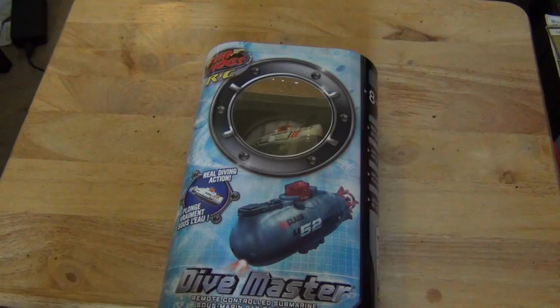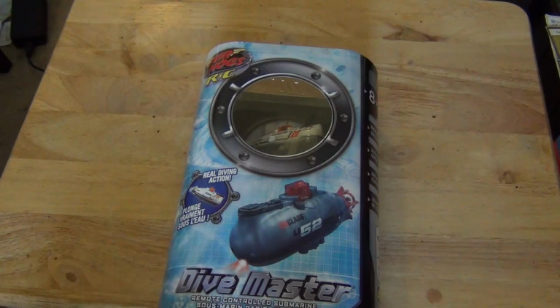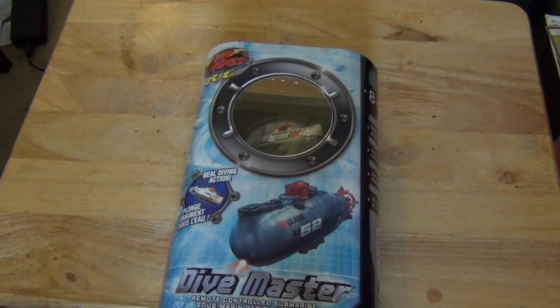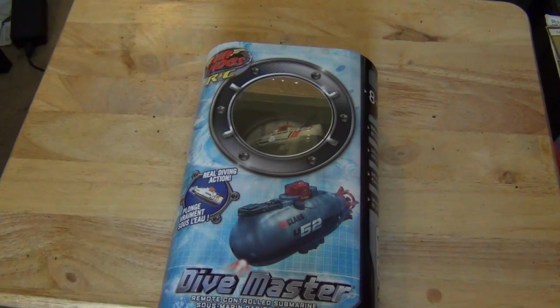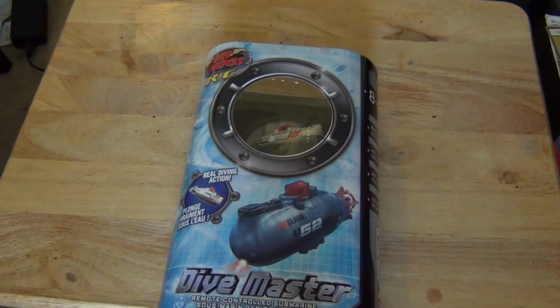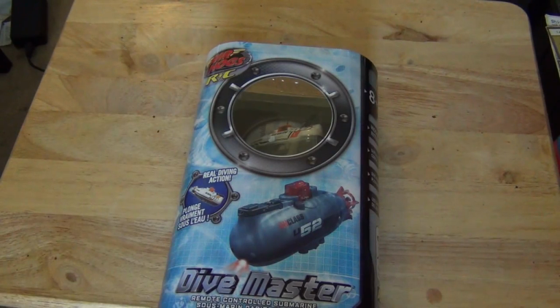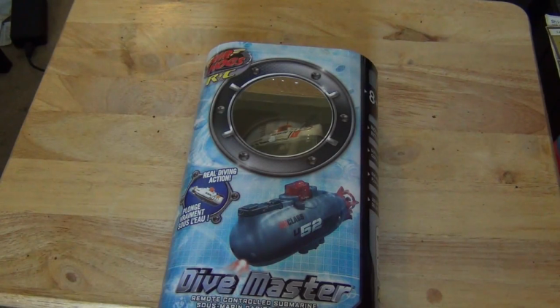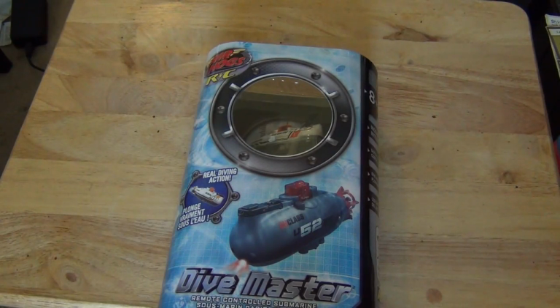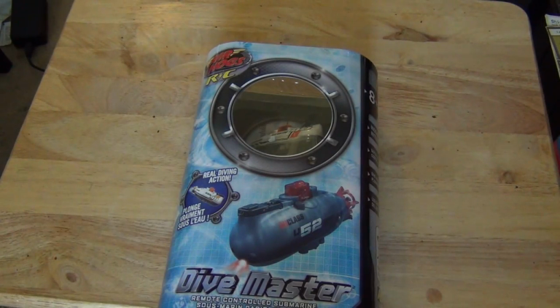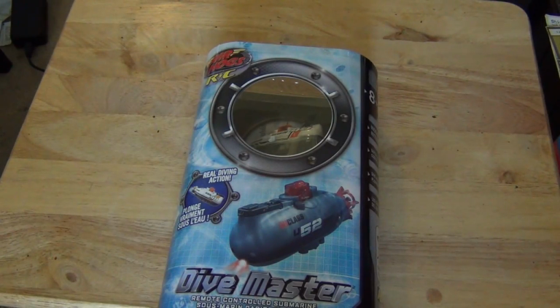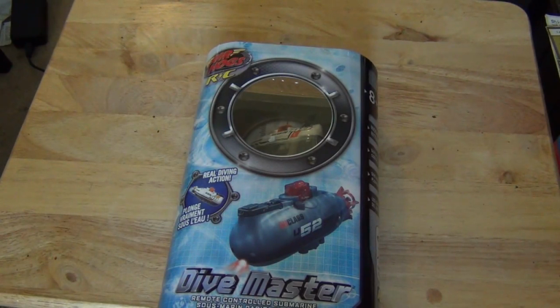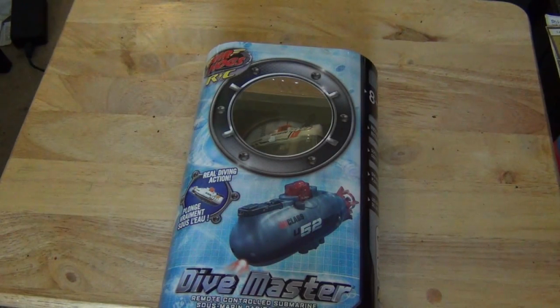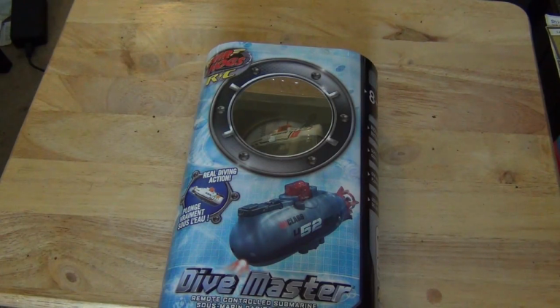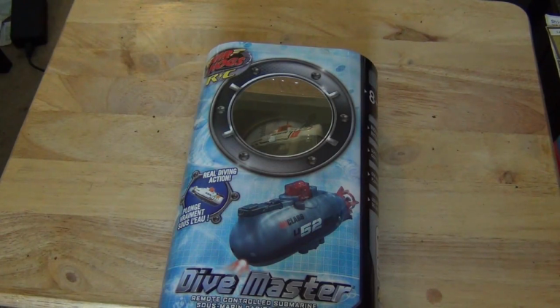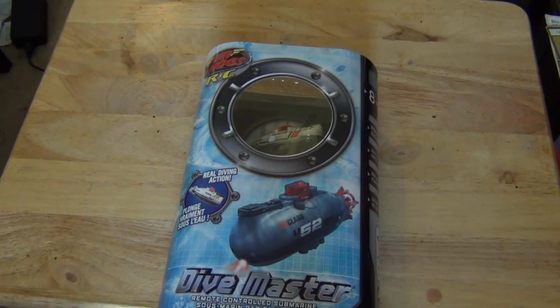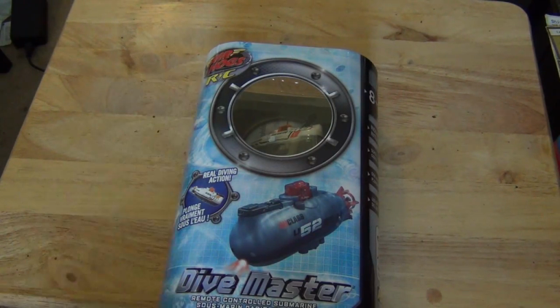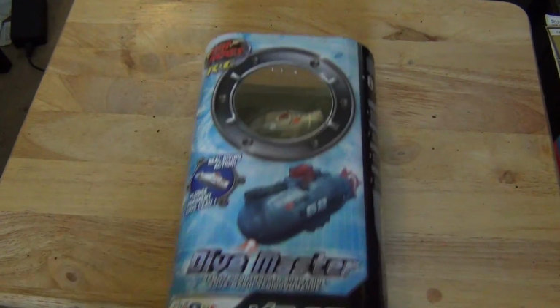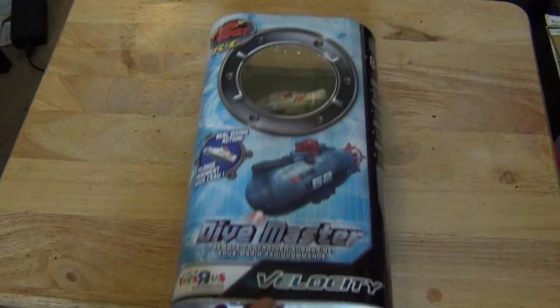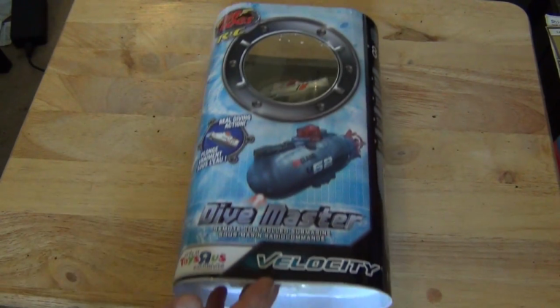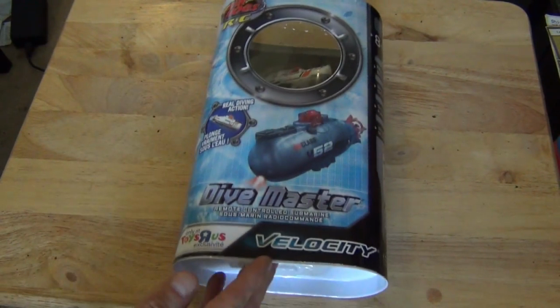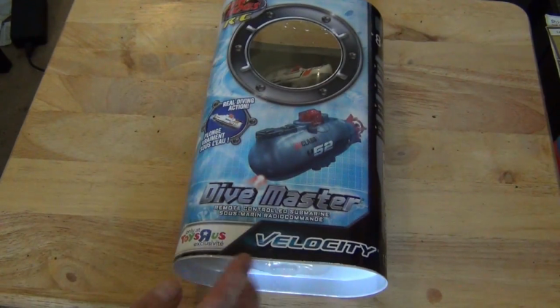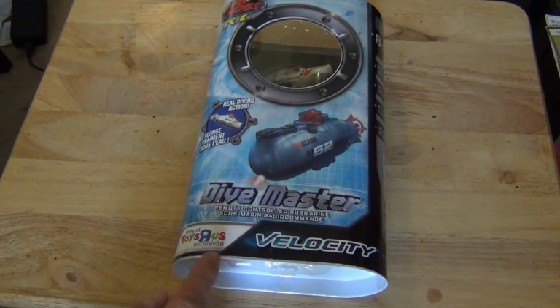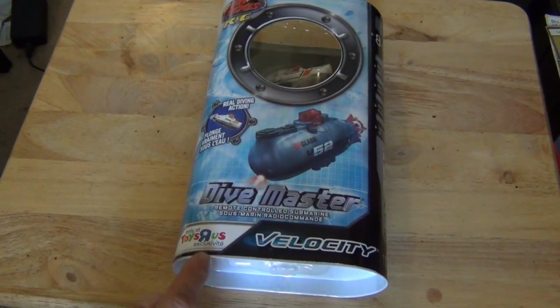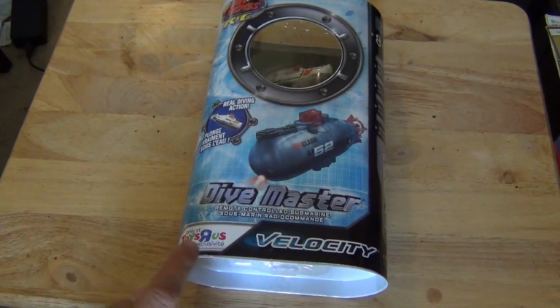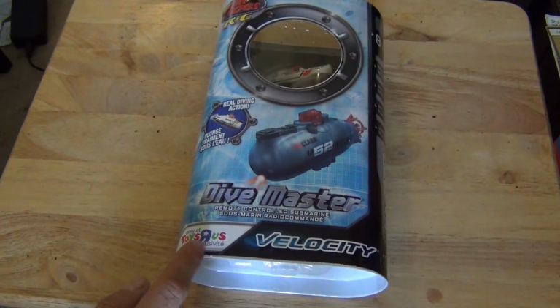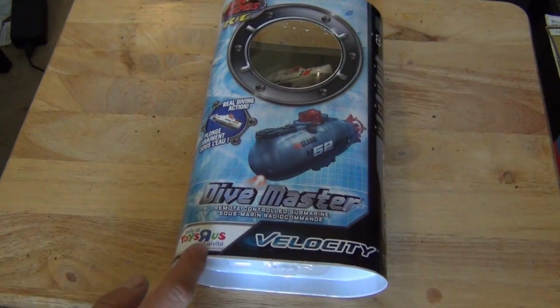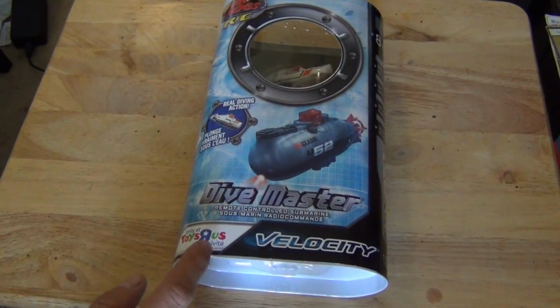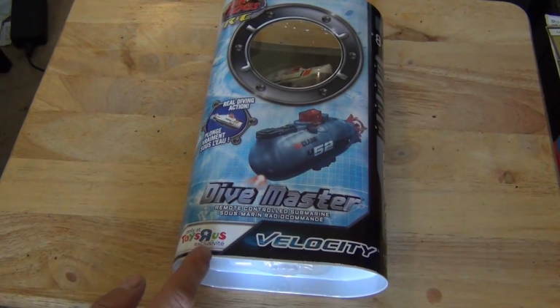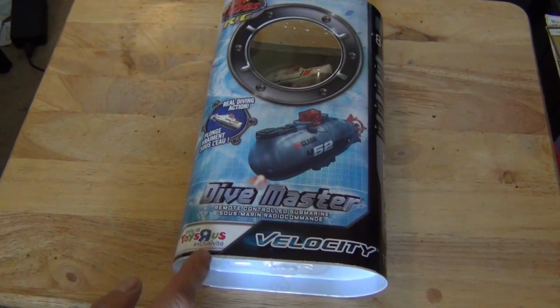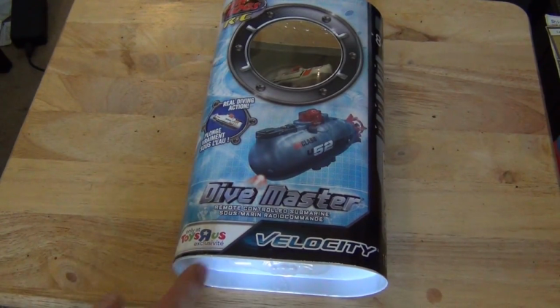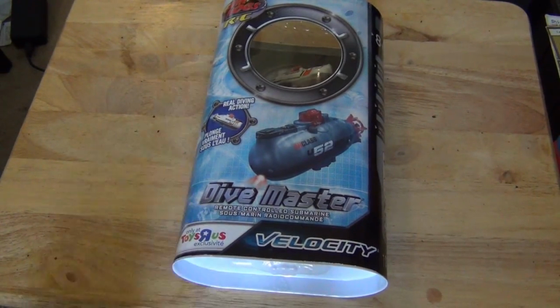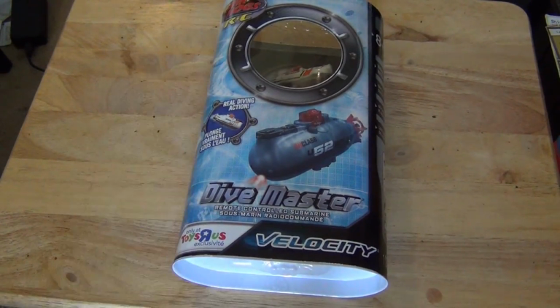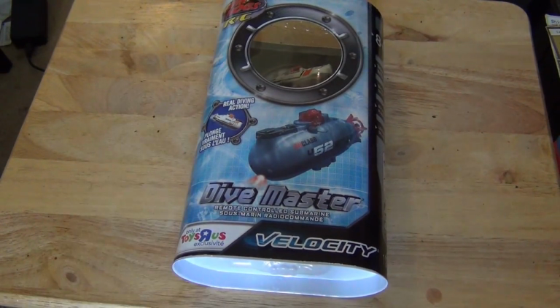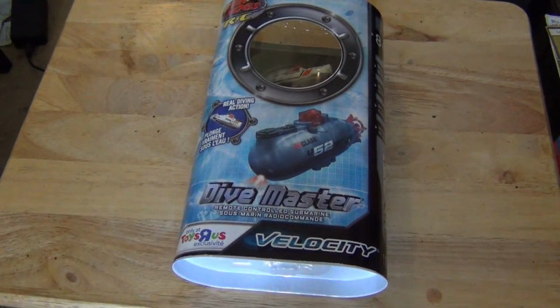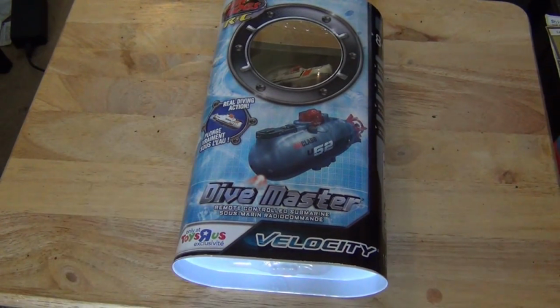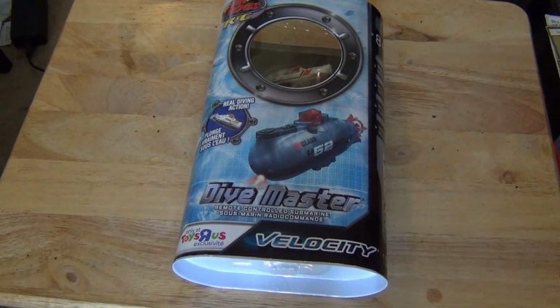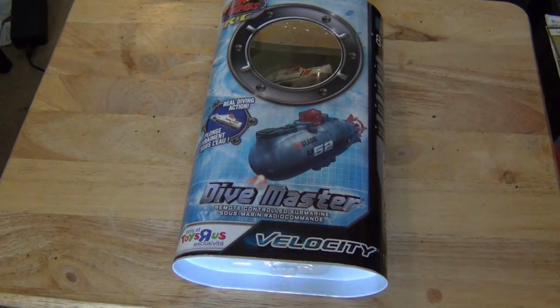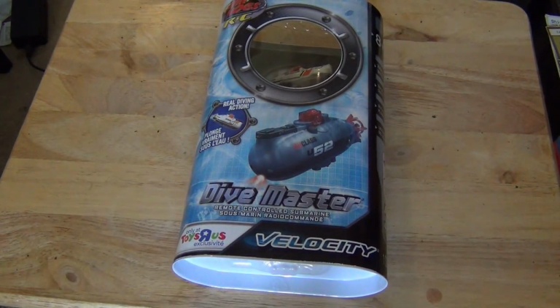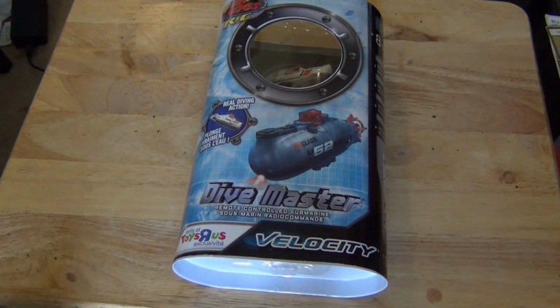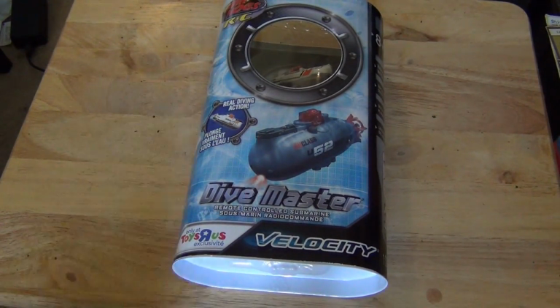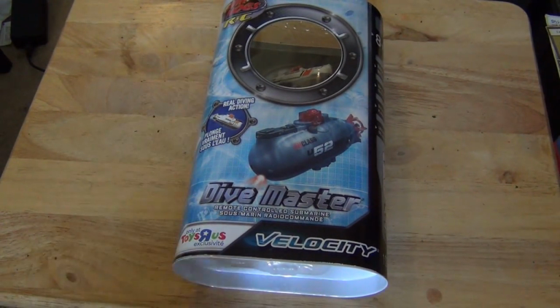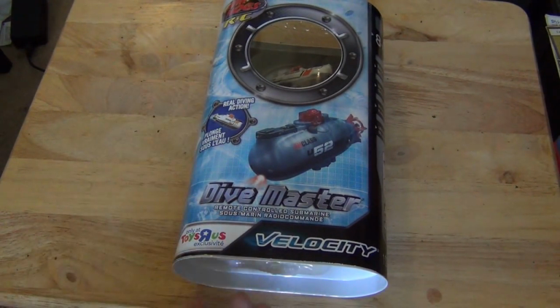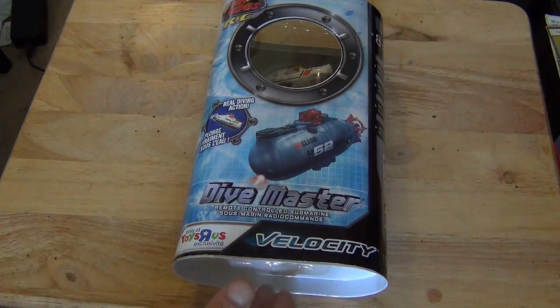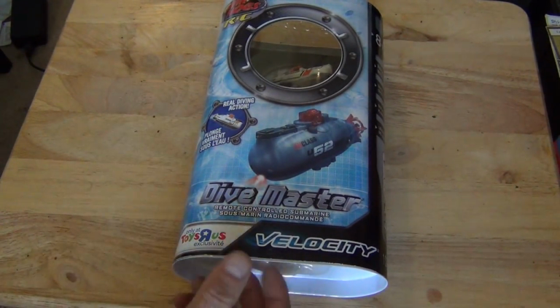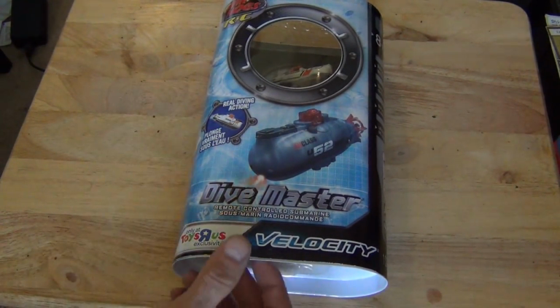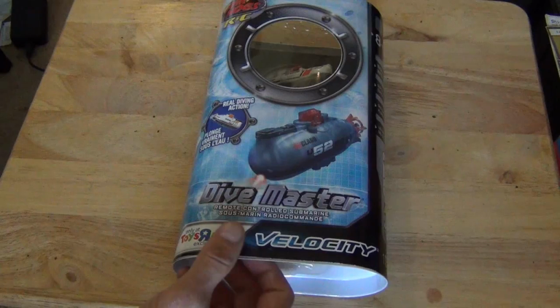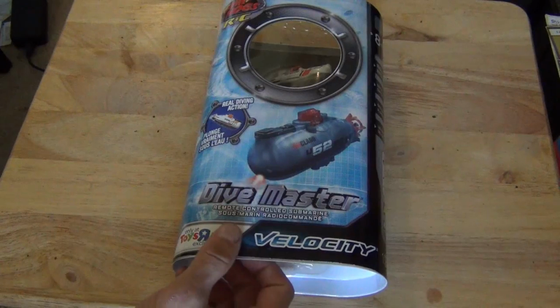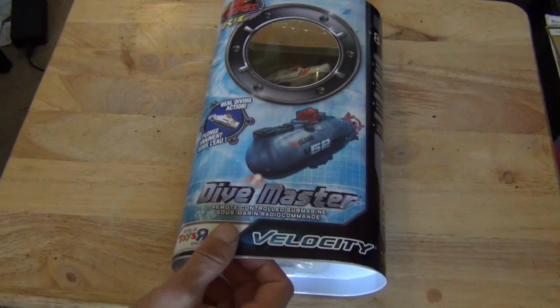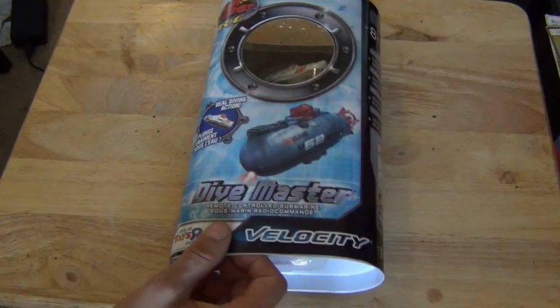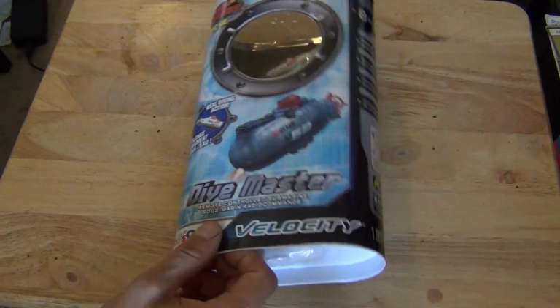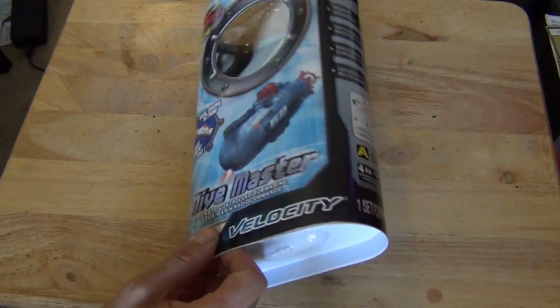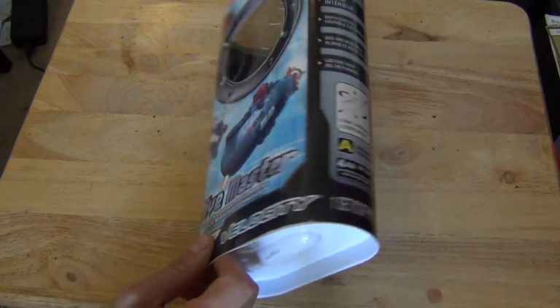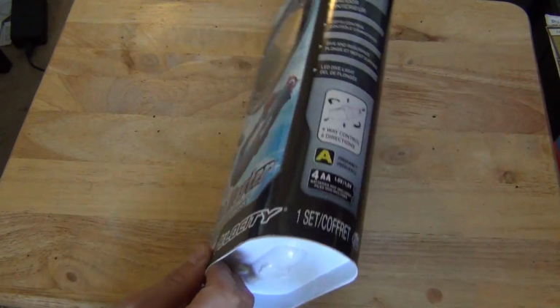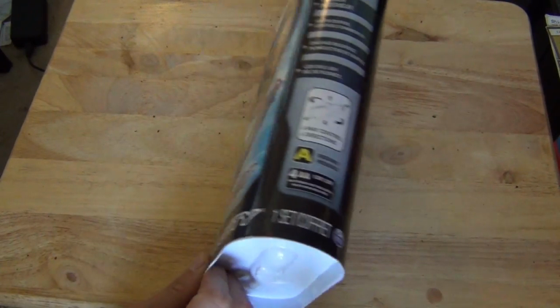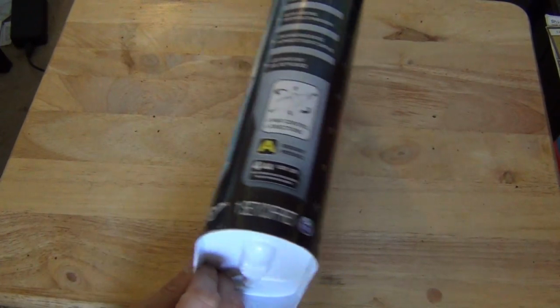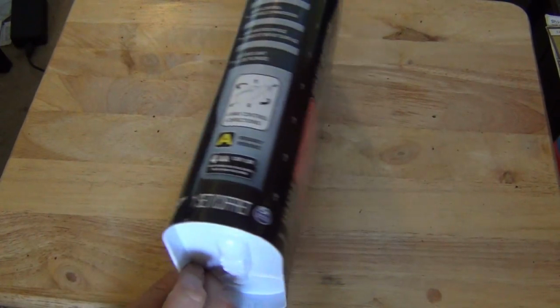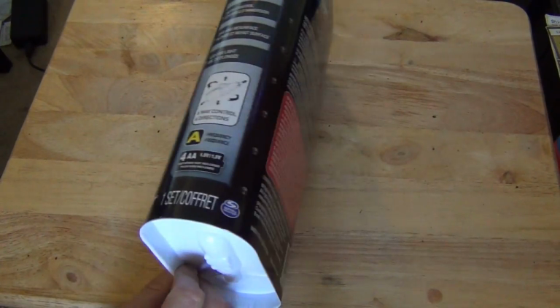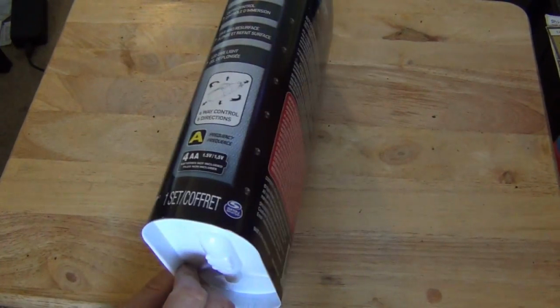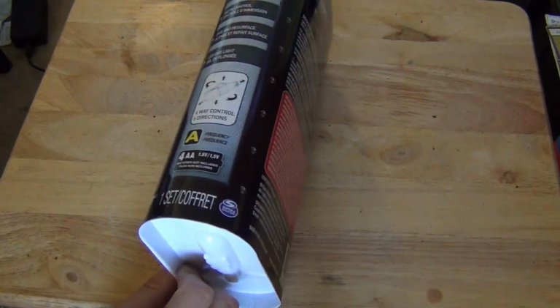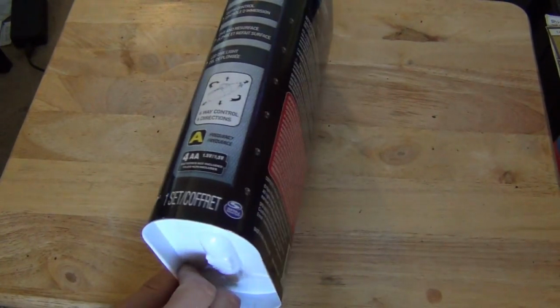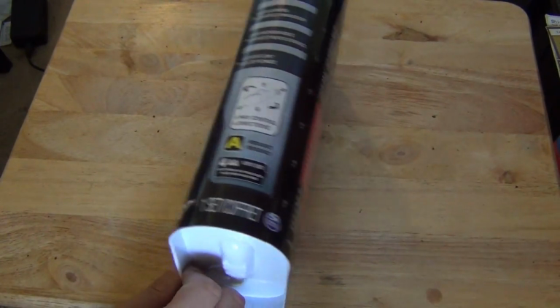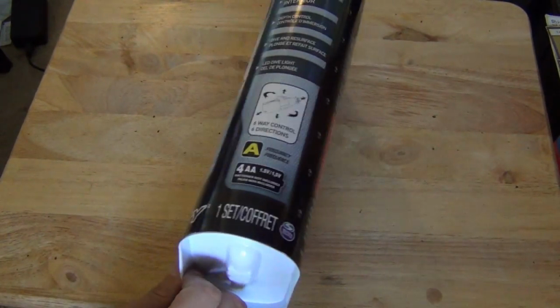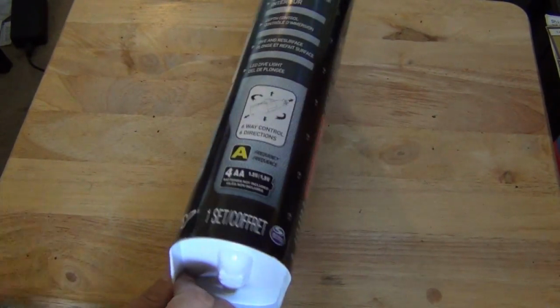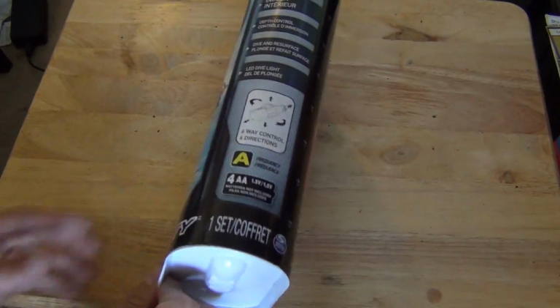These are $40 at Toys R Us. They are only available at Toys R Us. You can find them online, but they're usually like $60 if you buy them somewhere else.